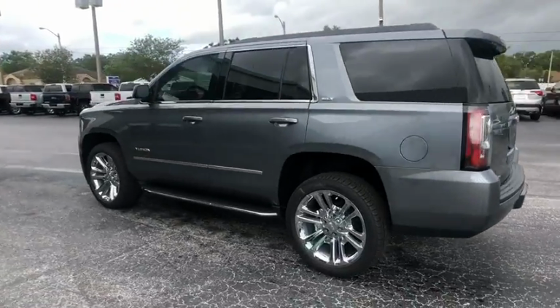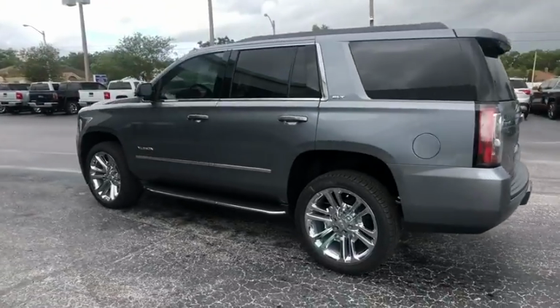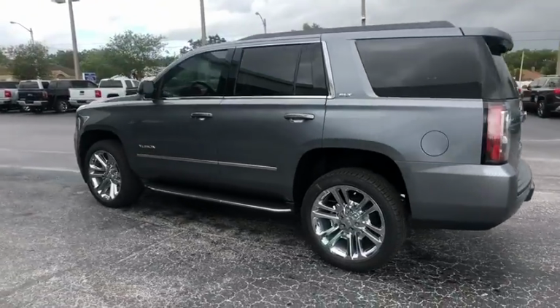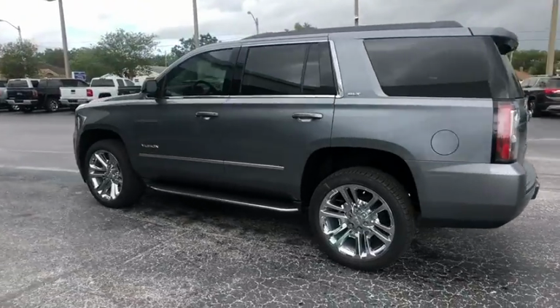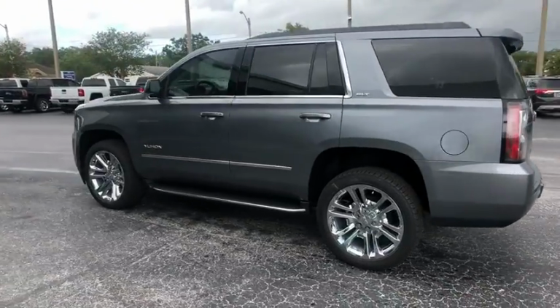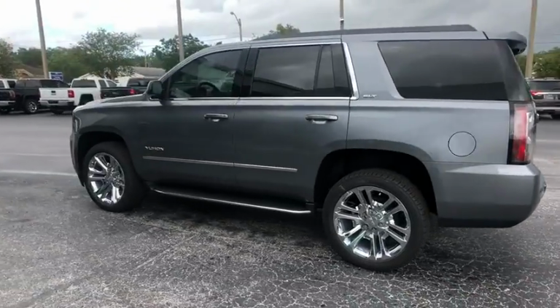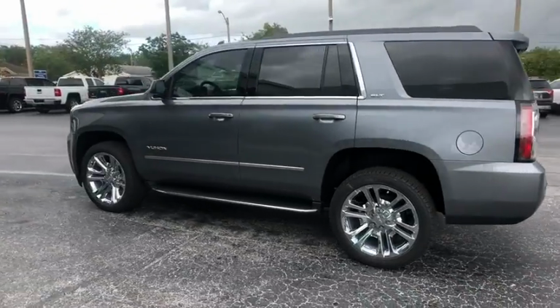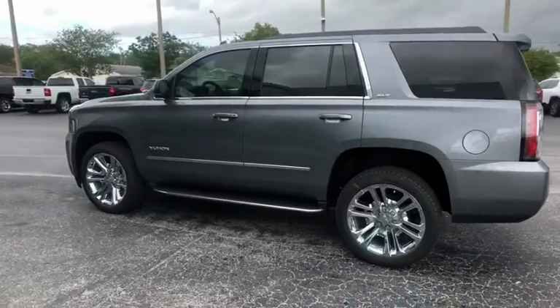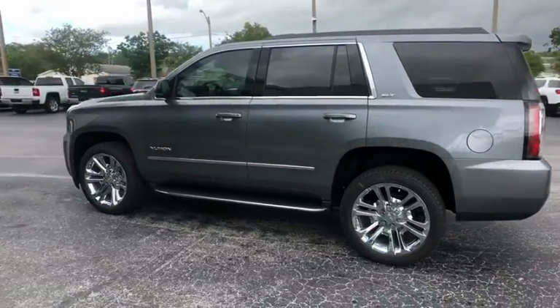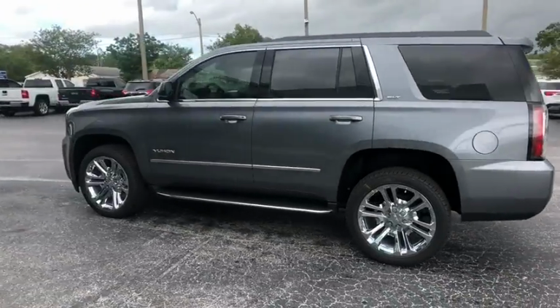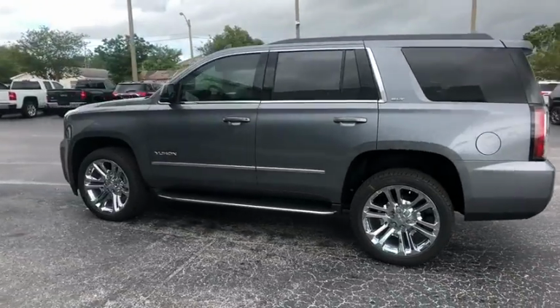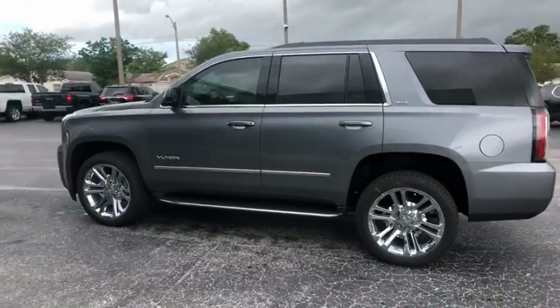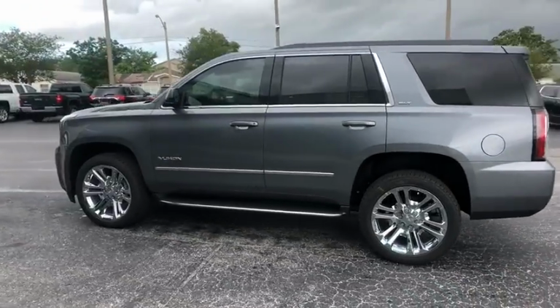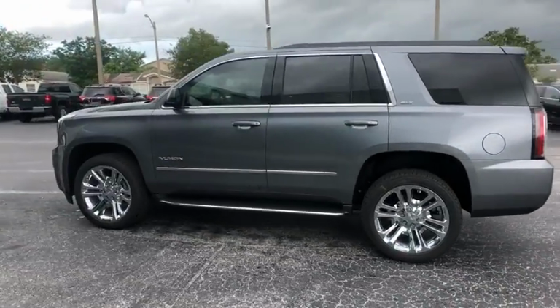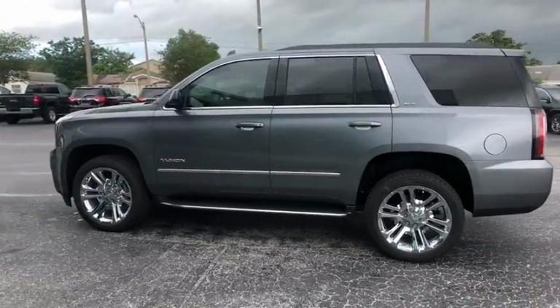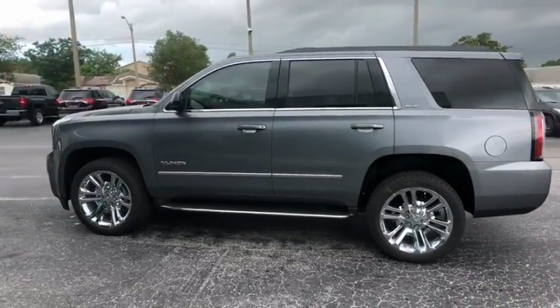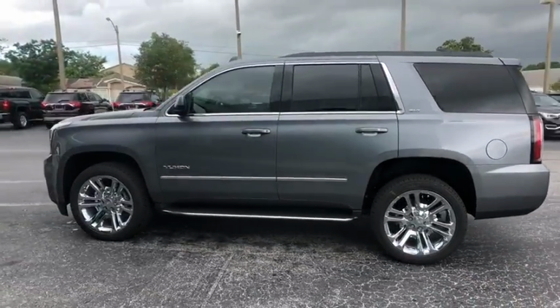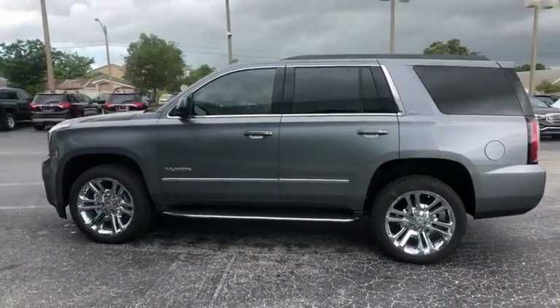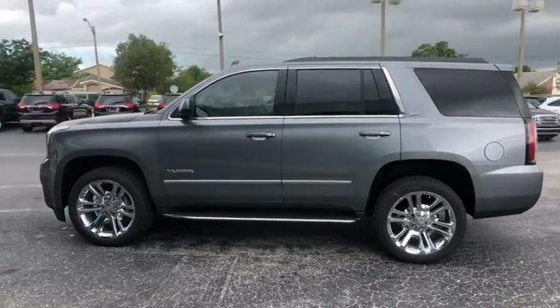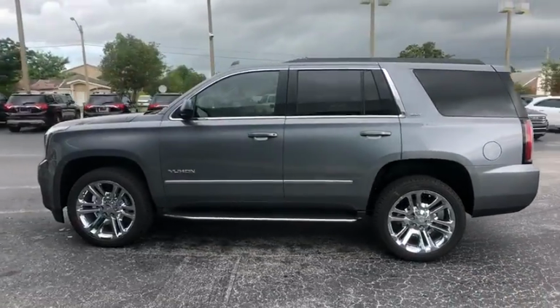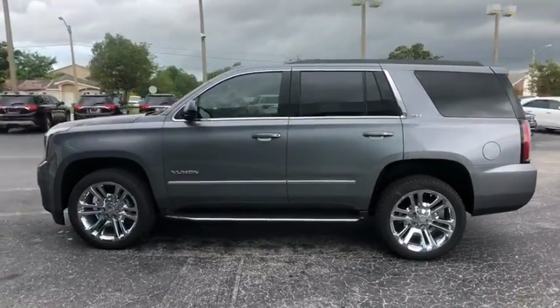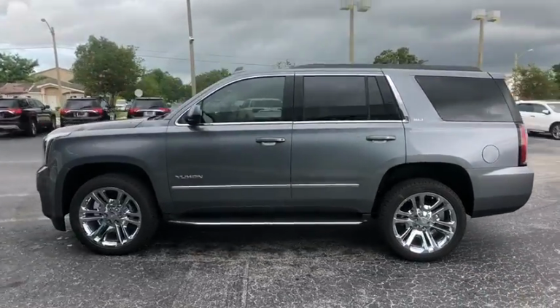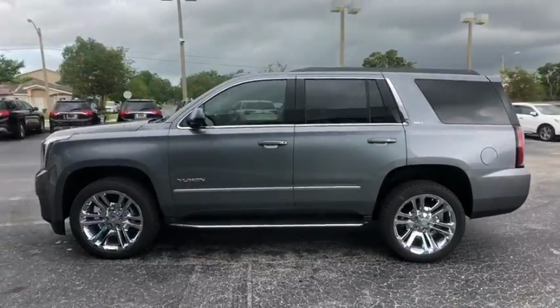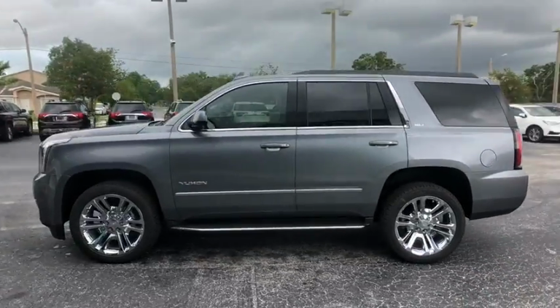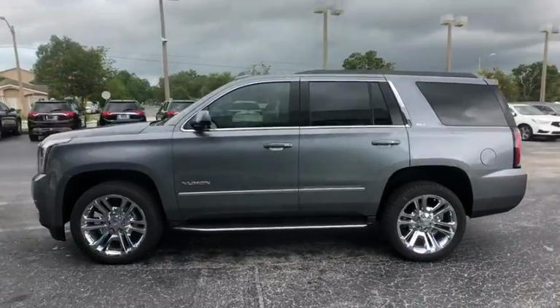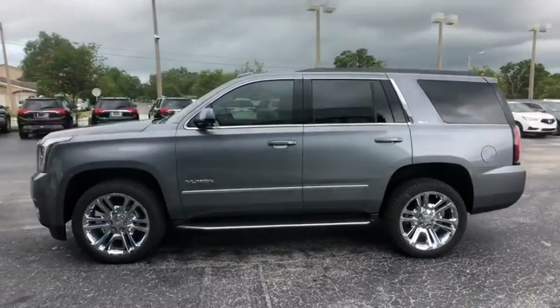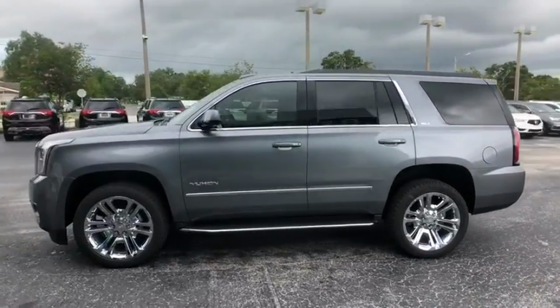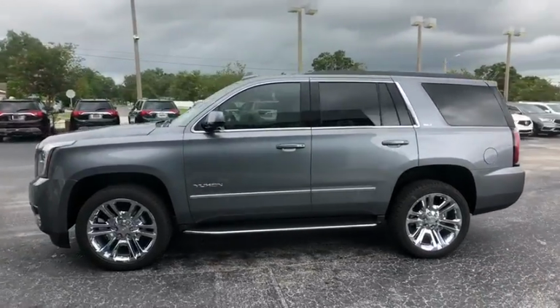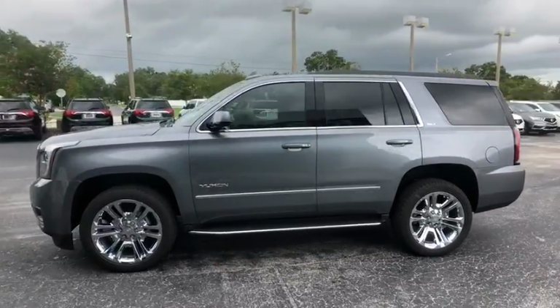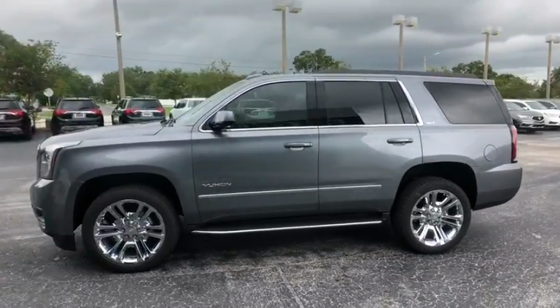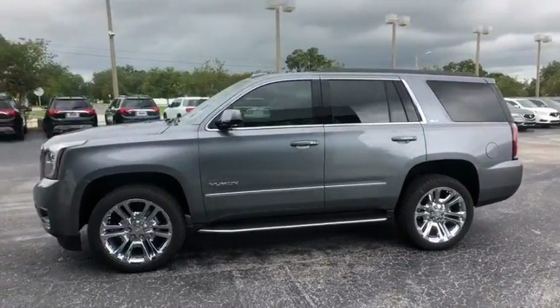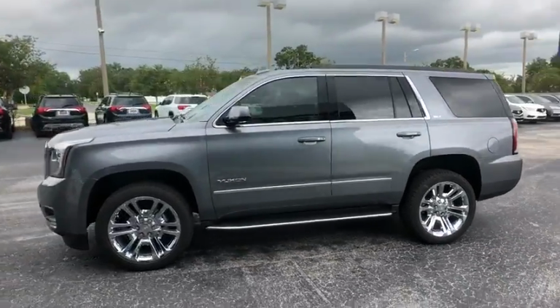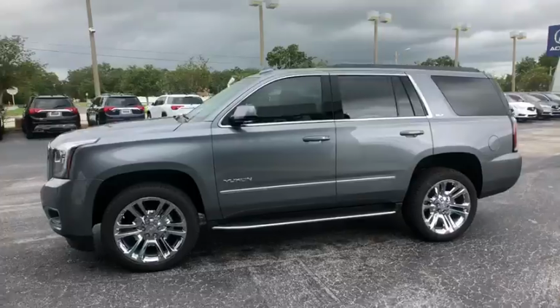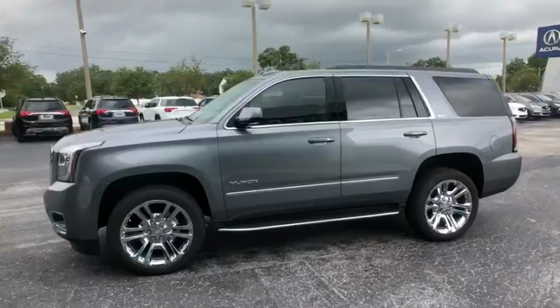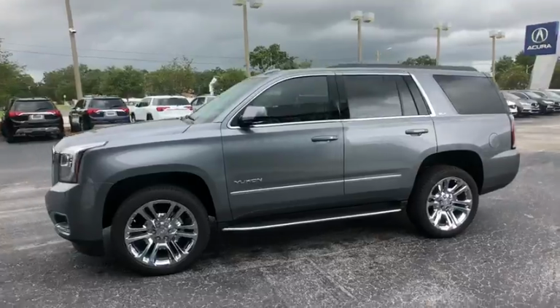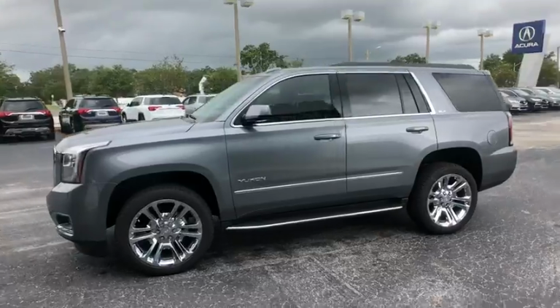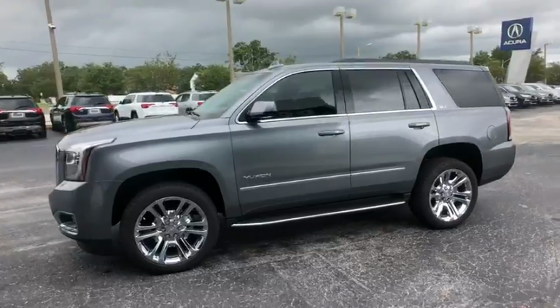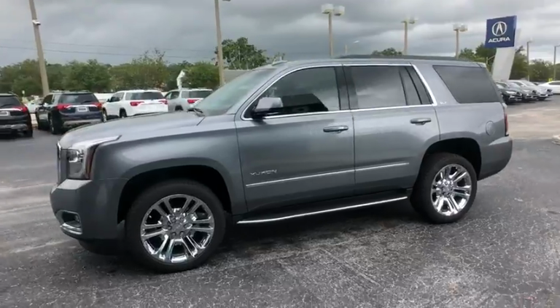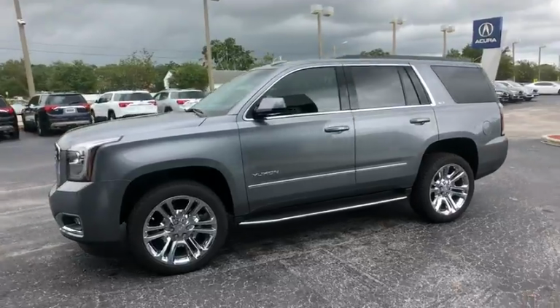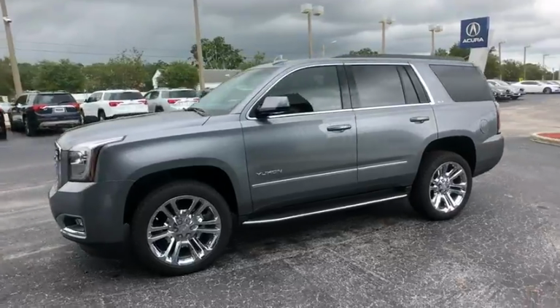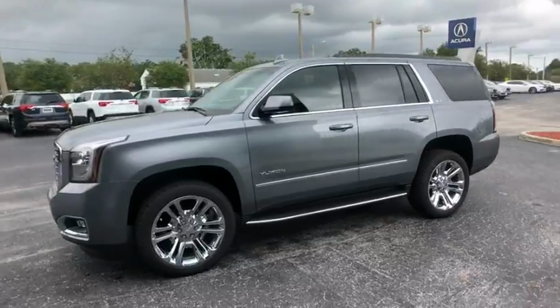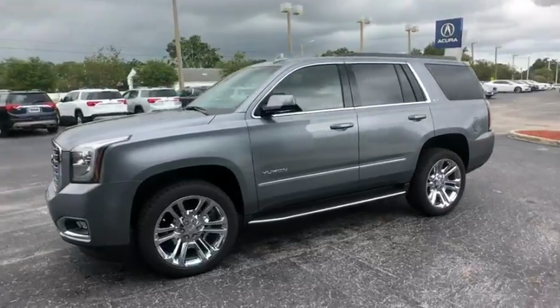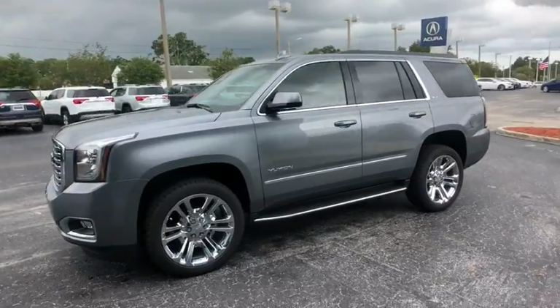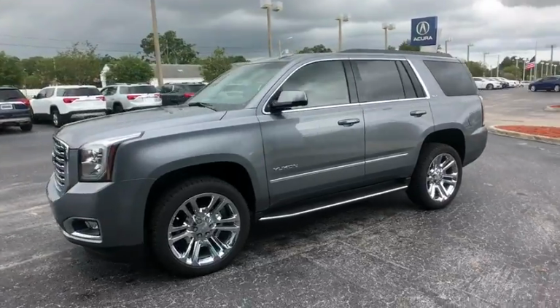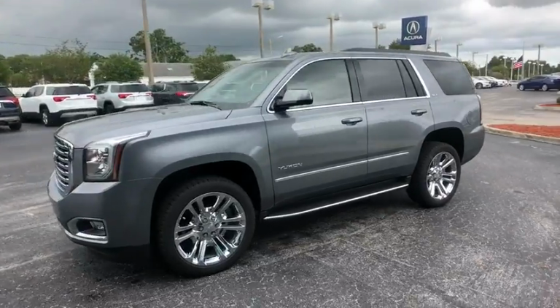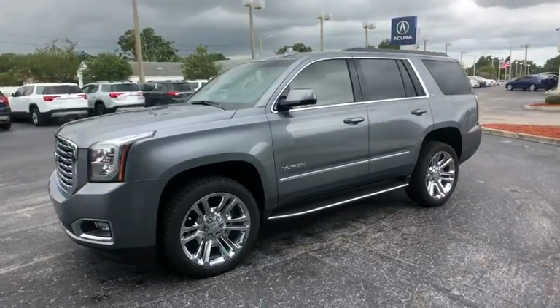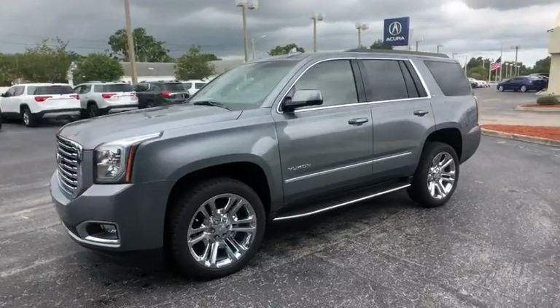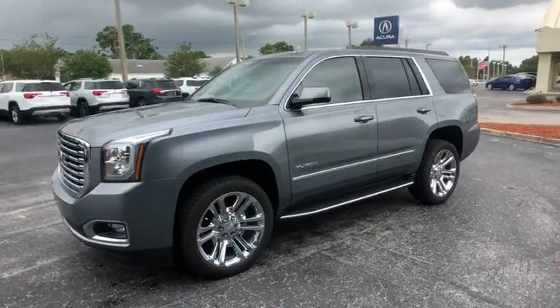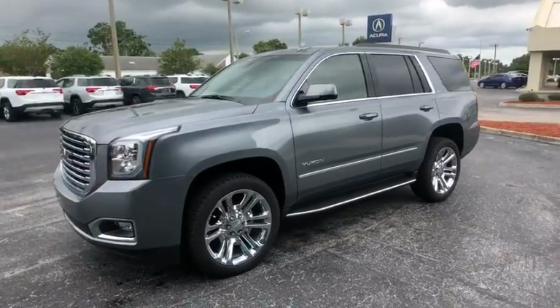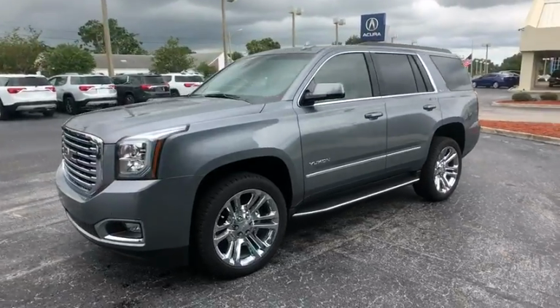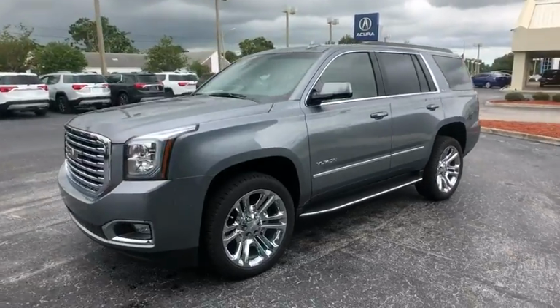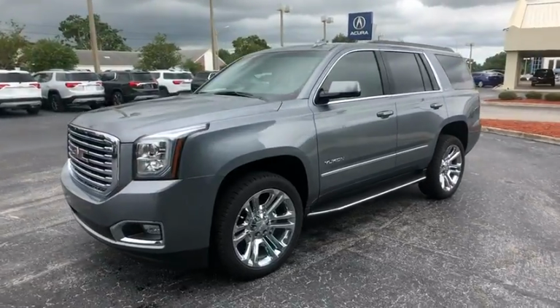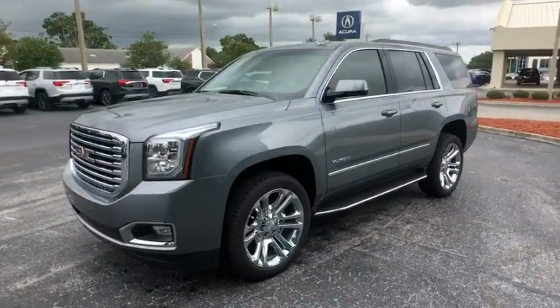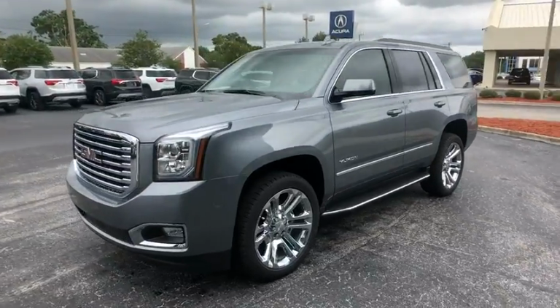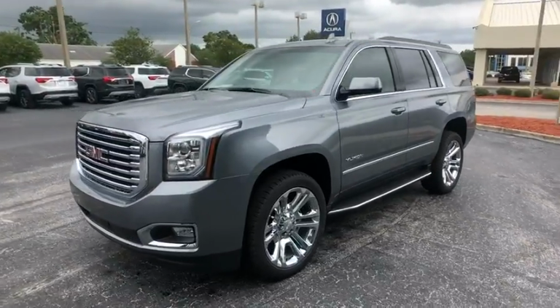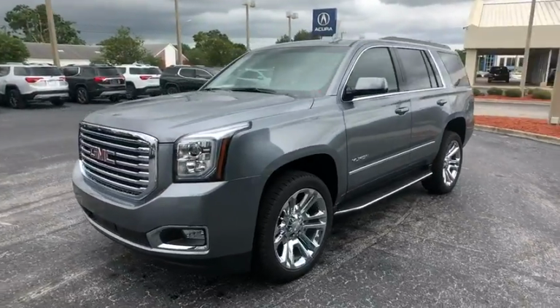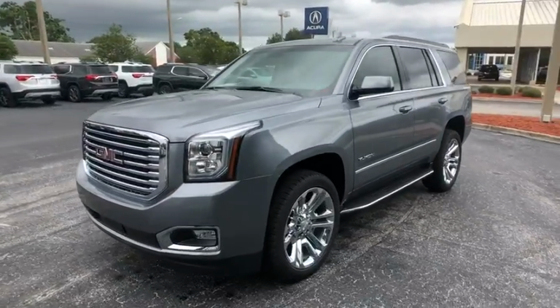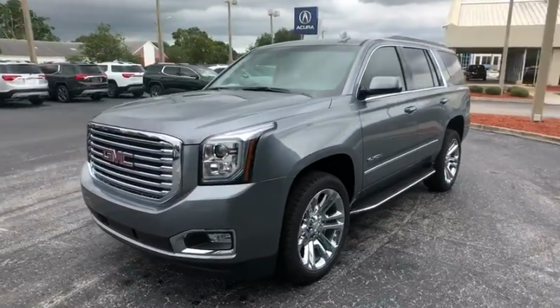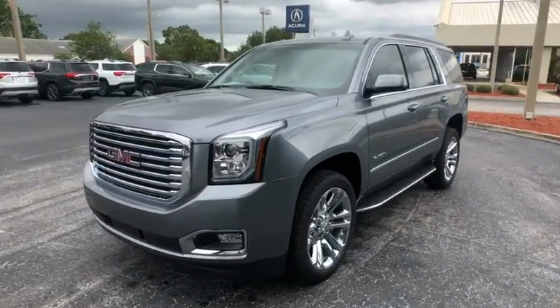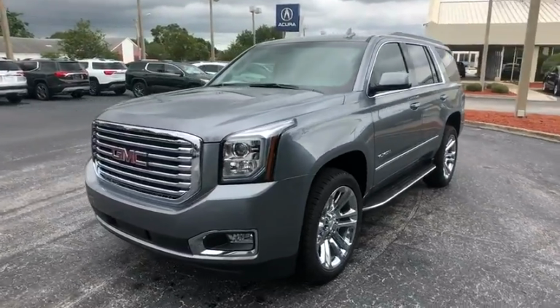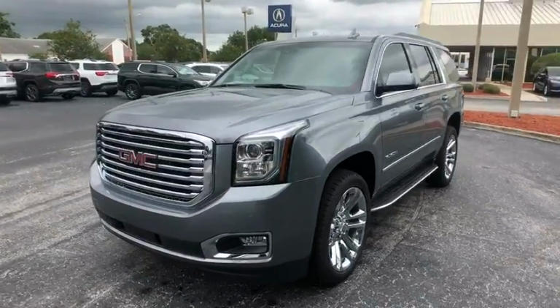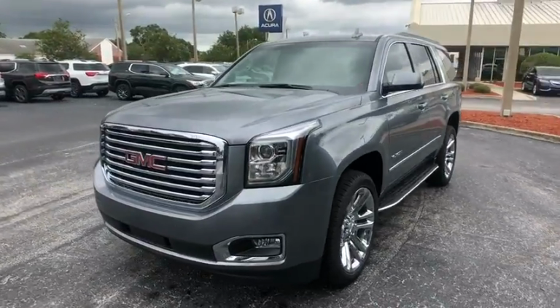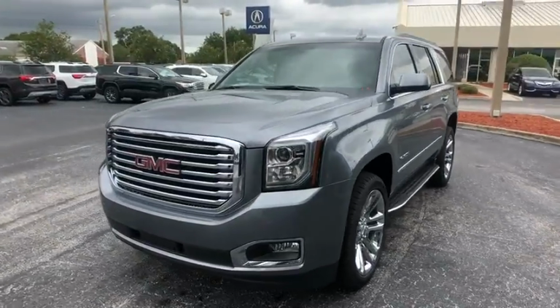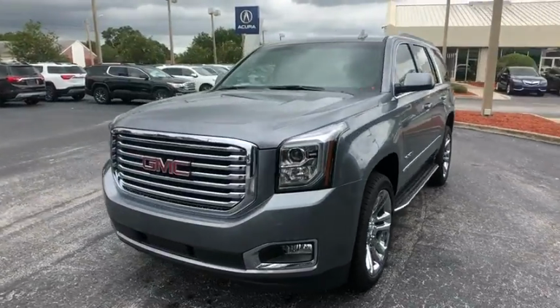Boasting a Vortec engine with active fuel management, flex fuel, Yukon is agile and capable.